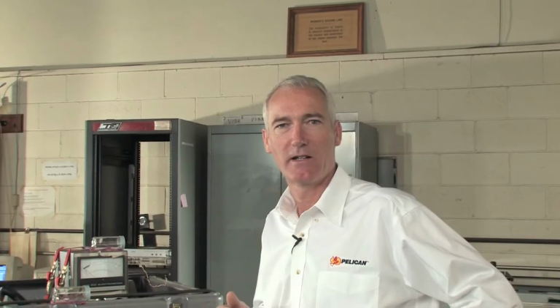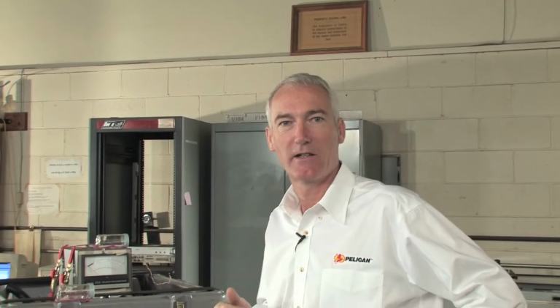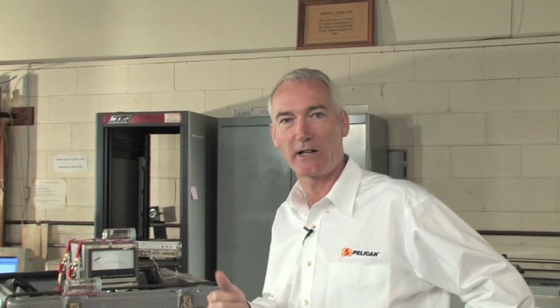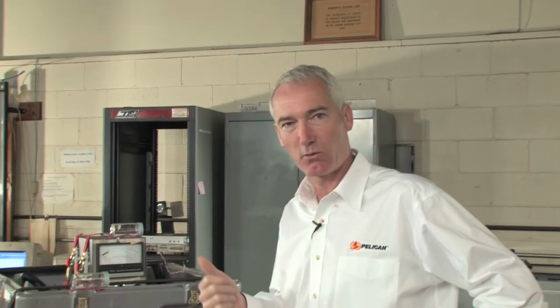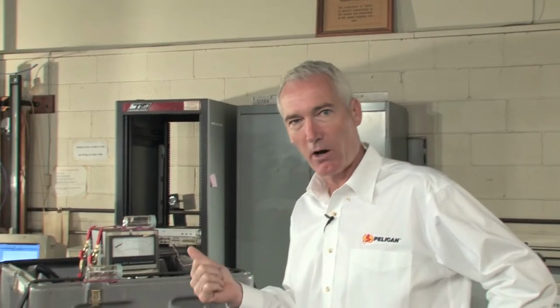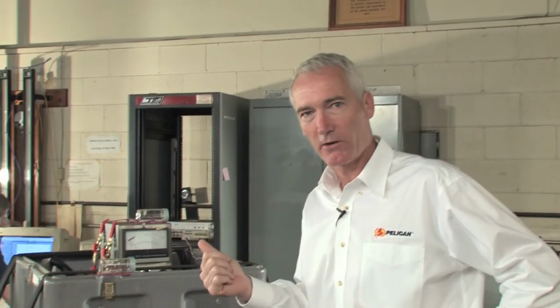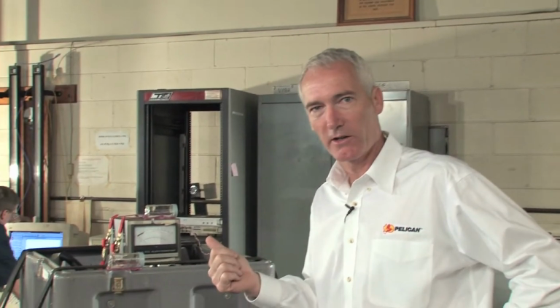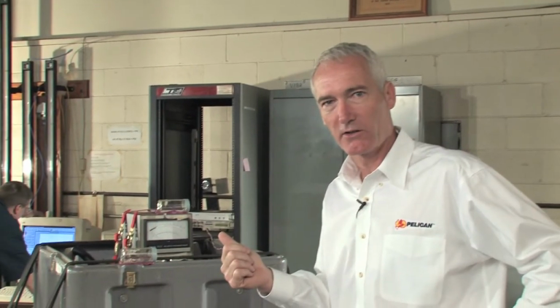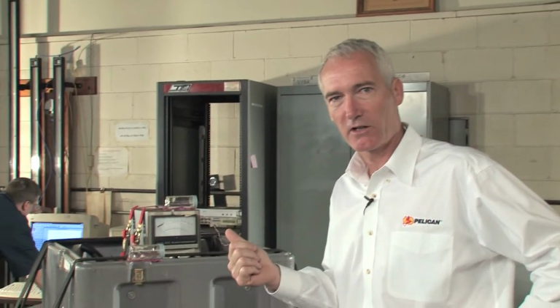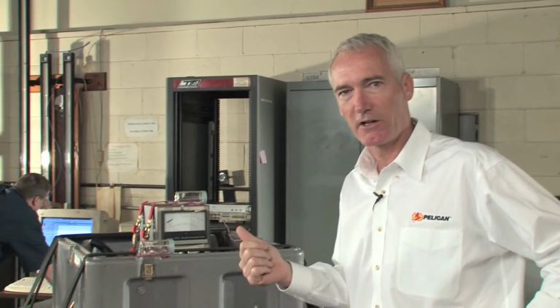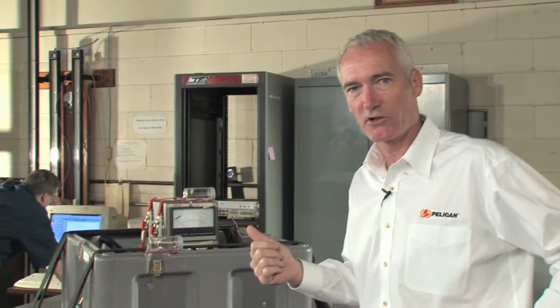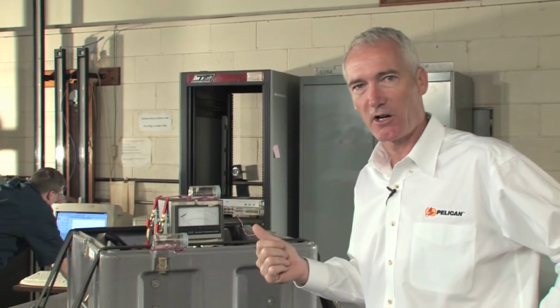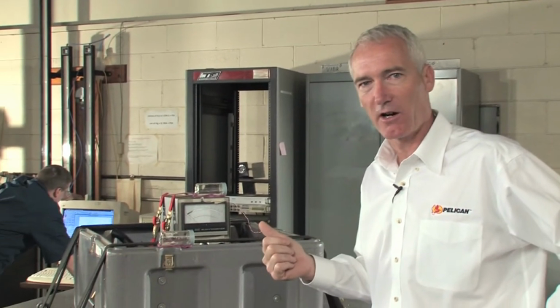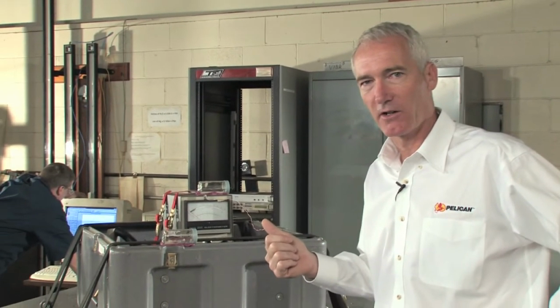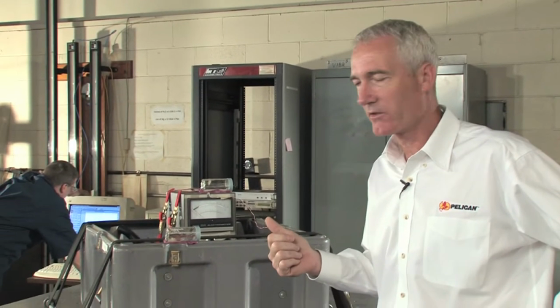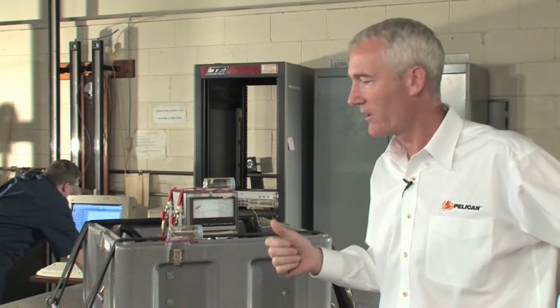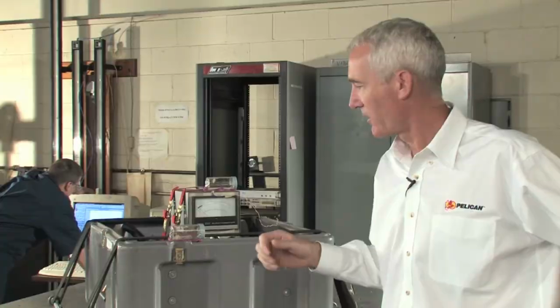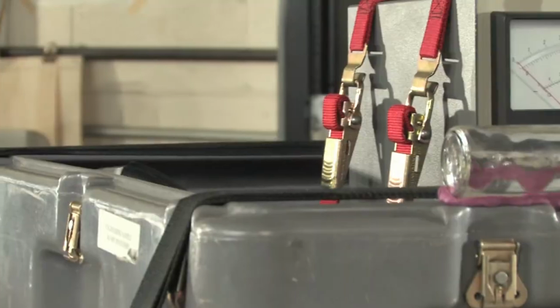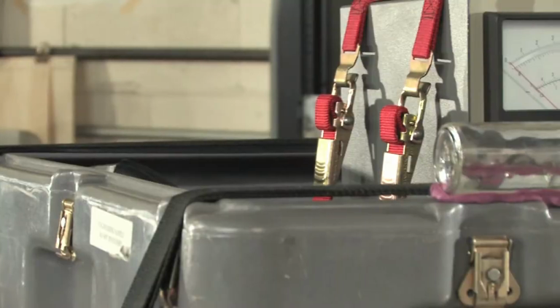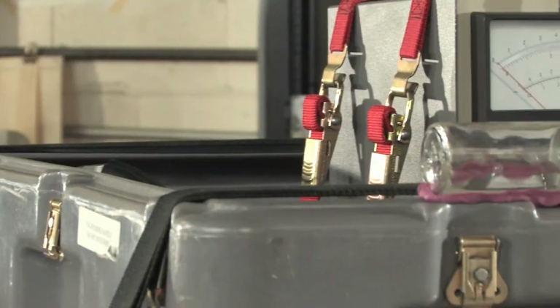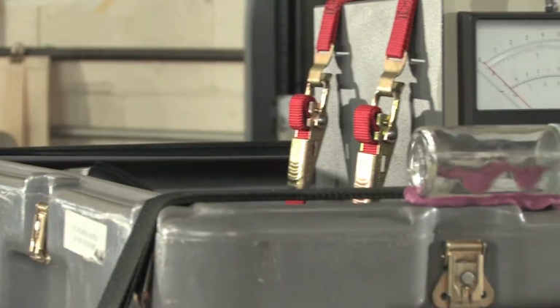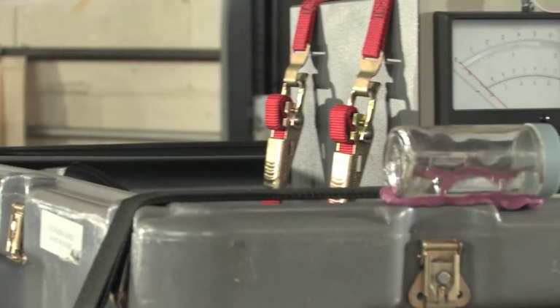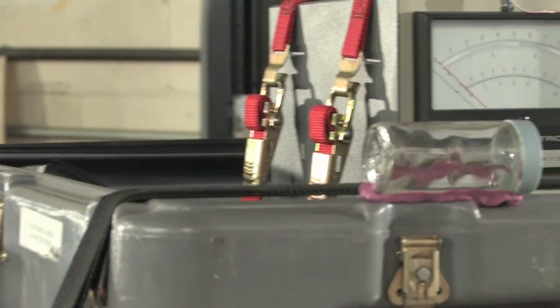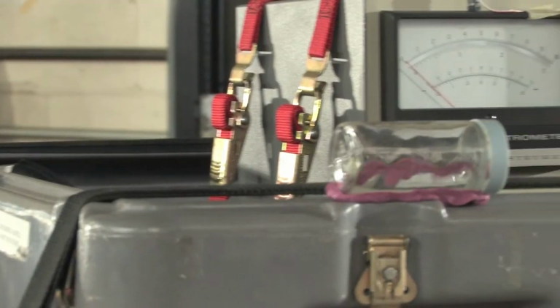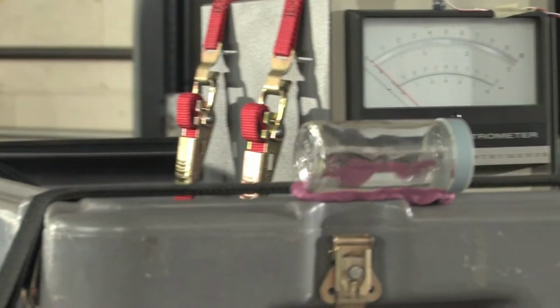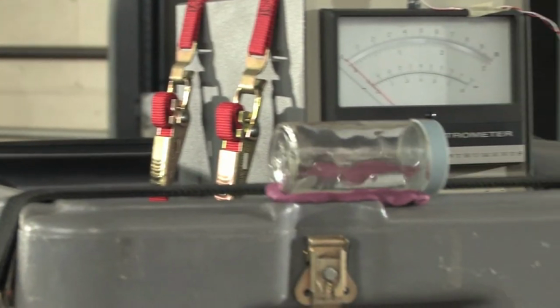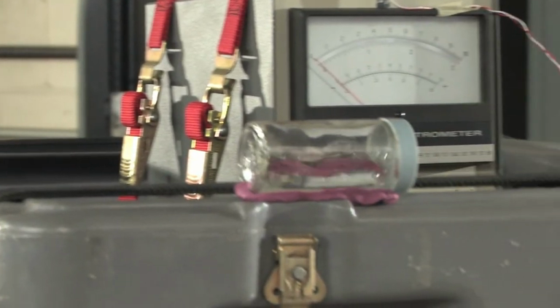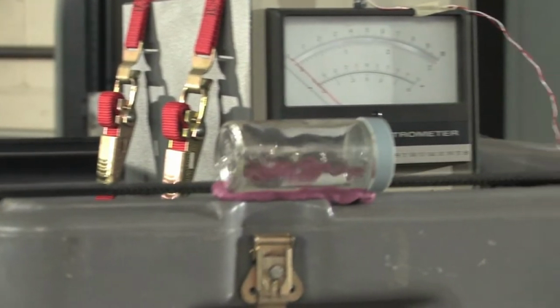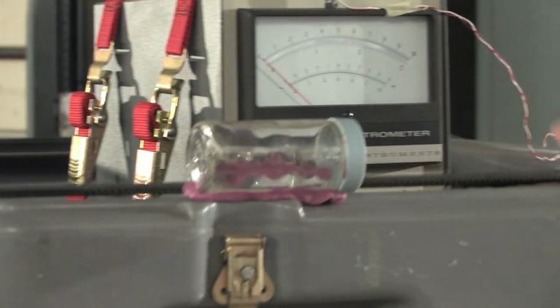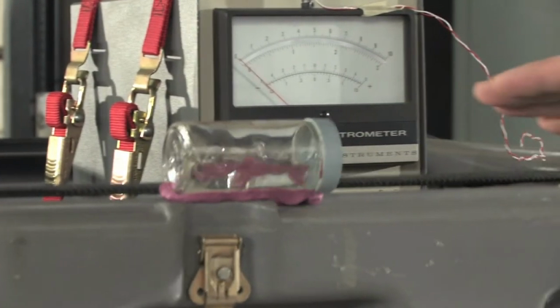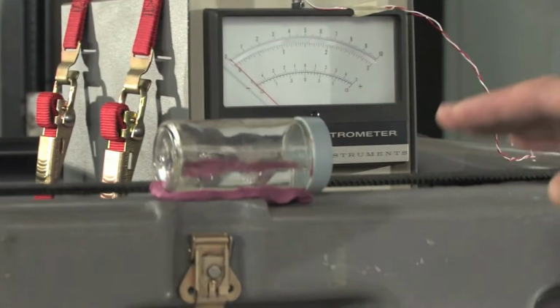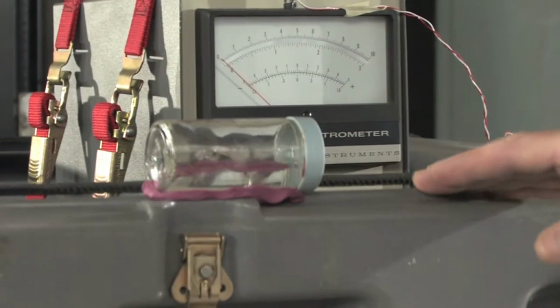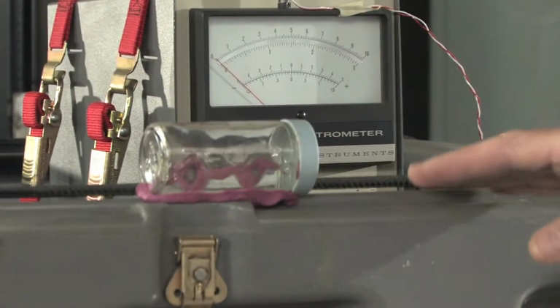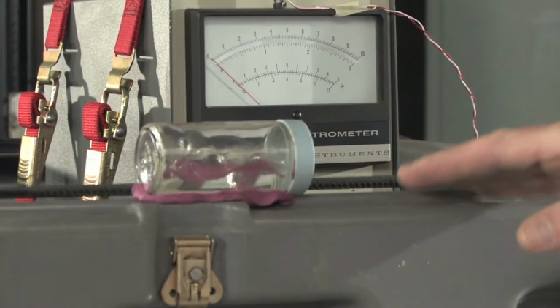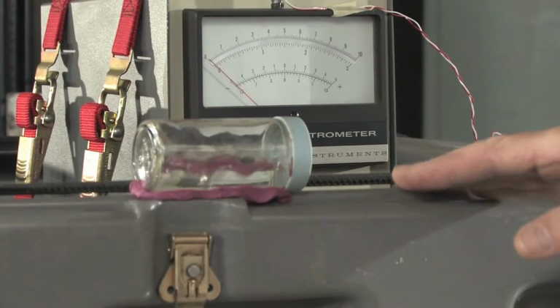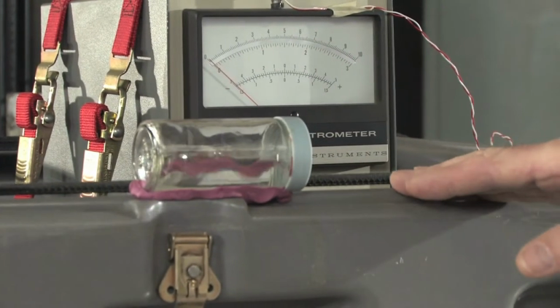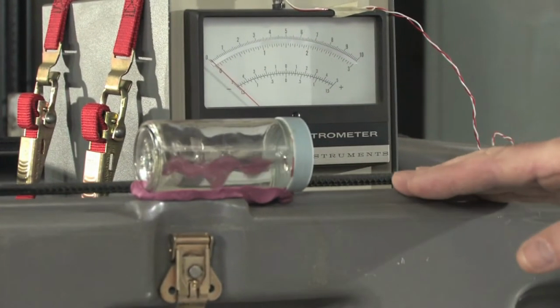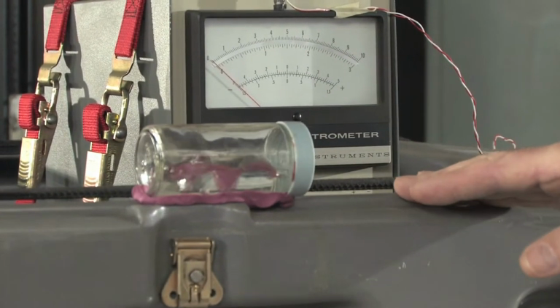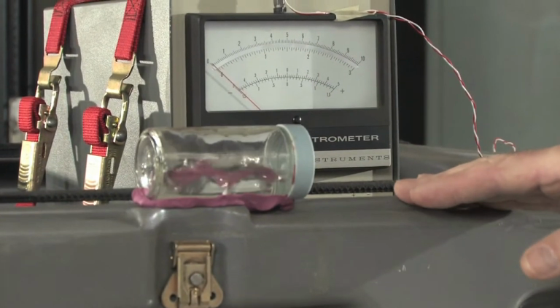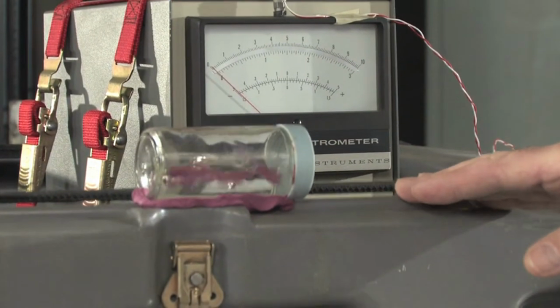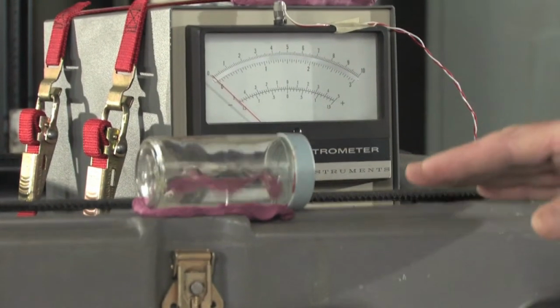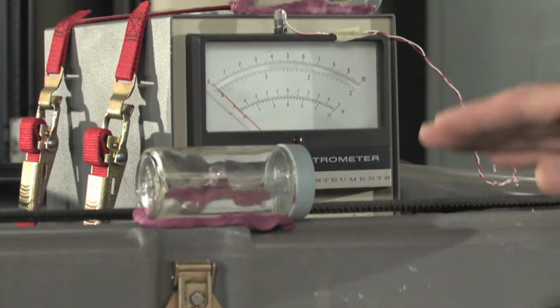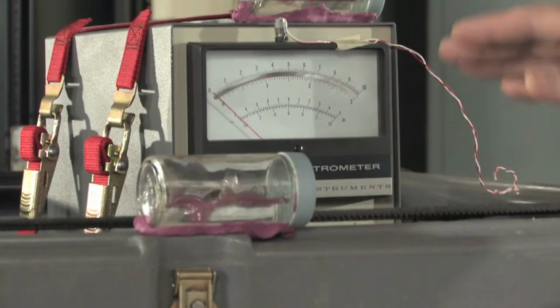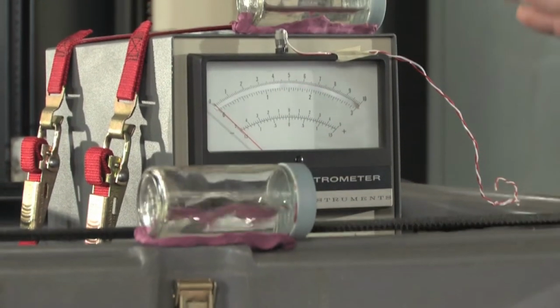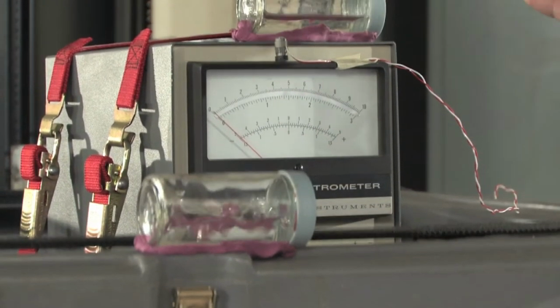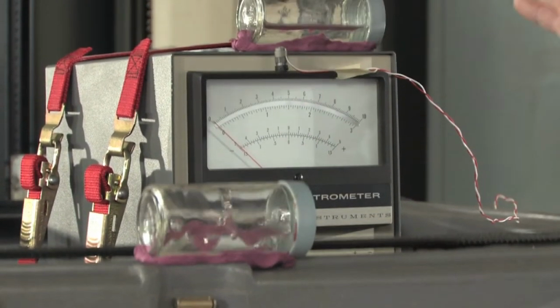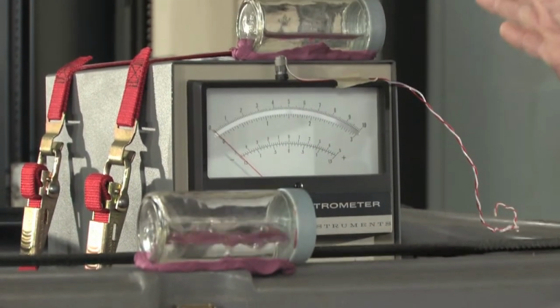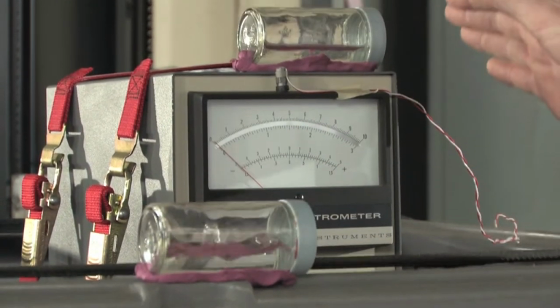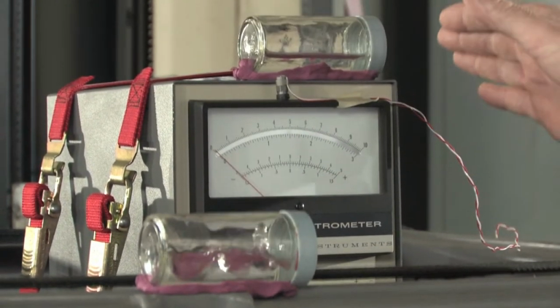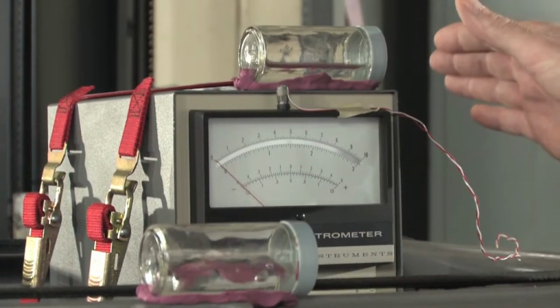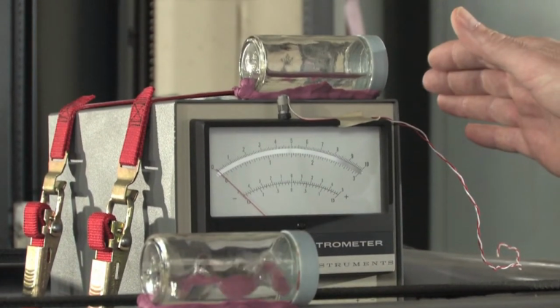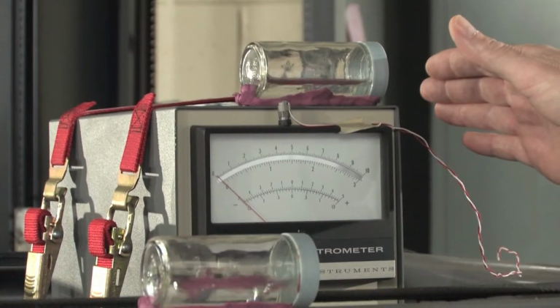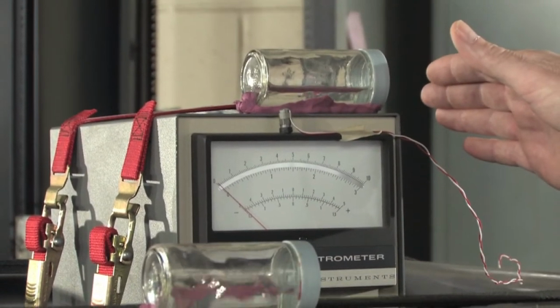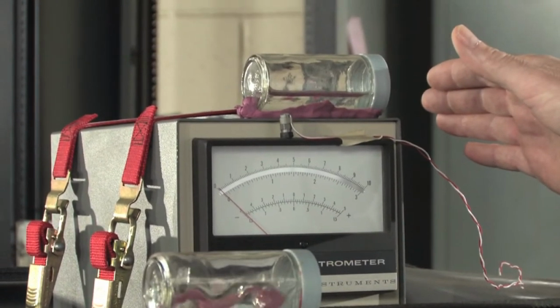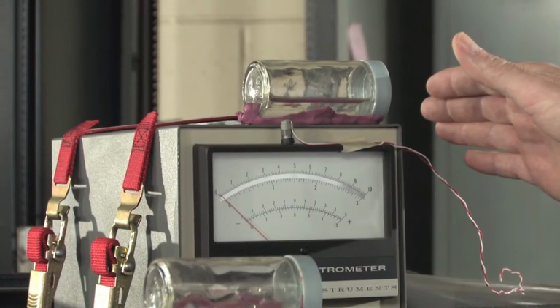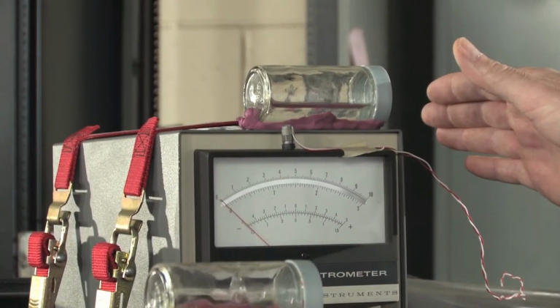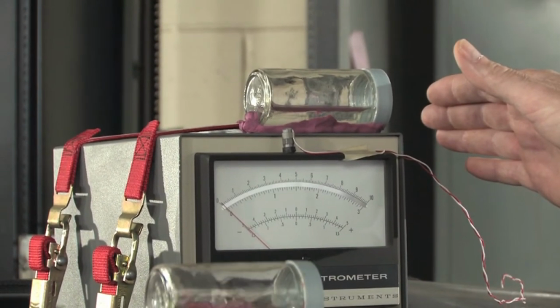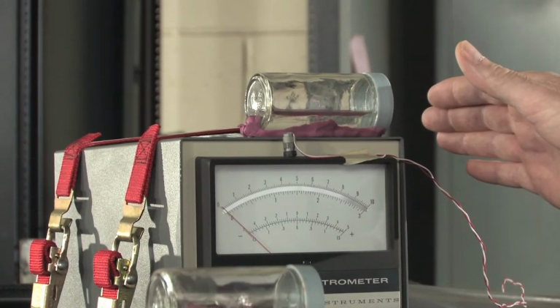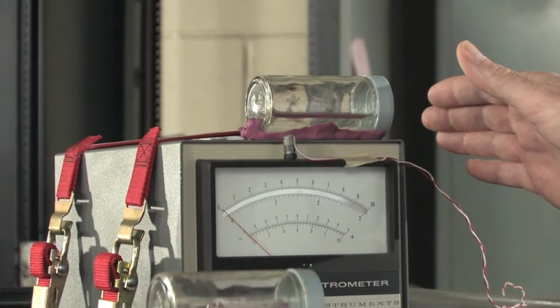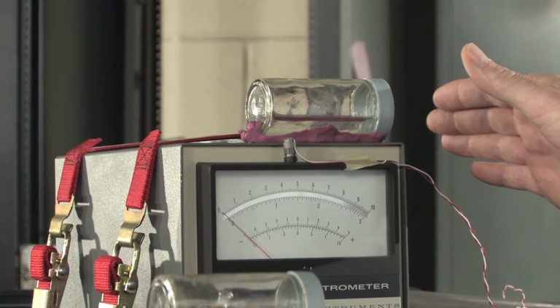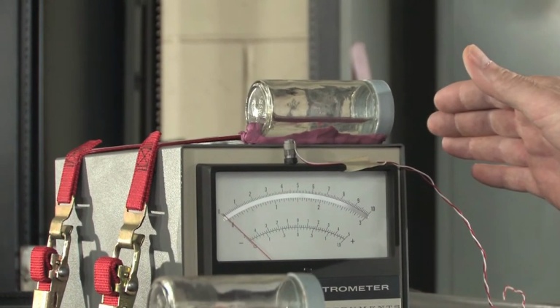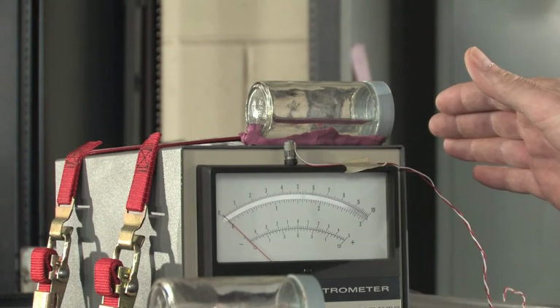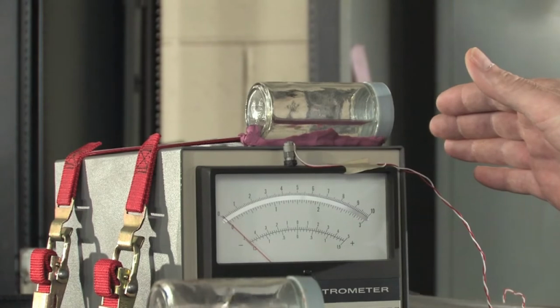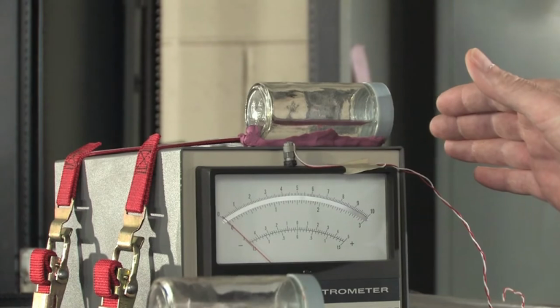That's water in these clear jars. The one attached to the case is quite excited, while the one attached to the equipment is really calm, indicating a safe shock level.